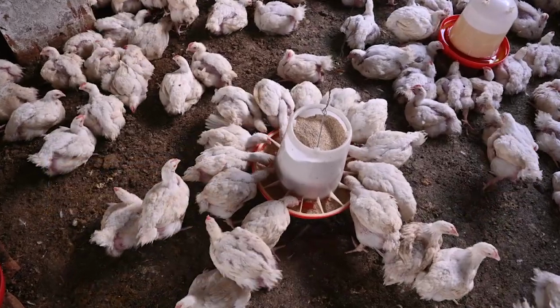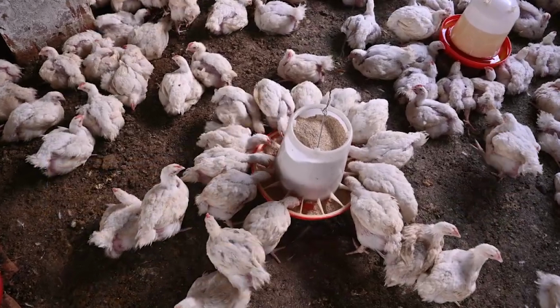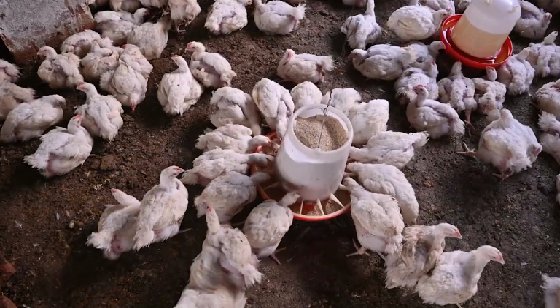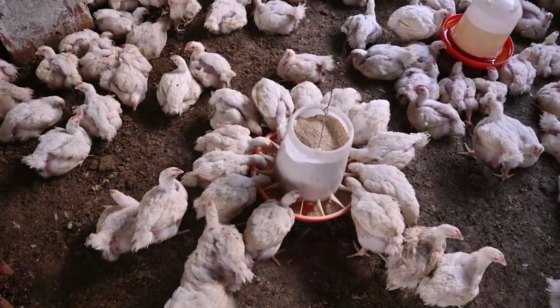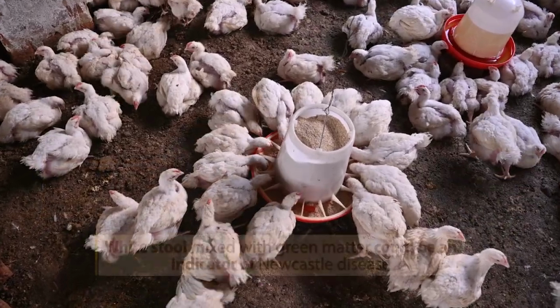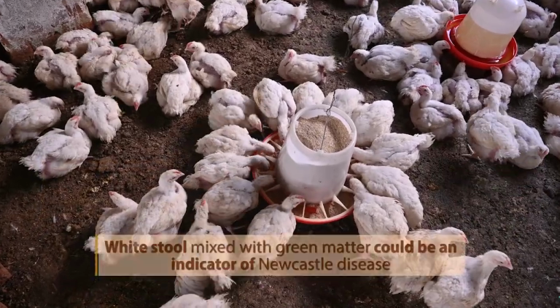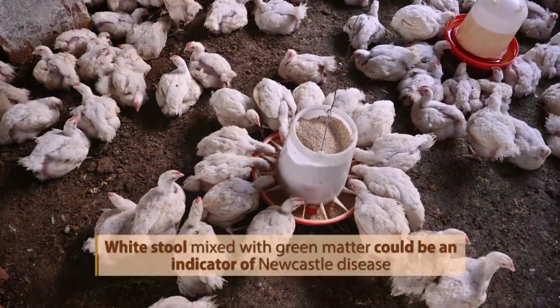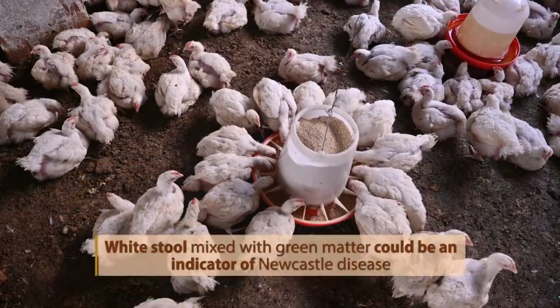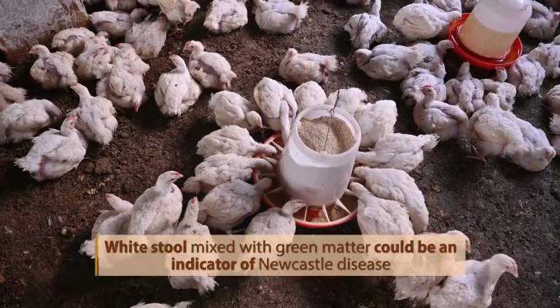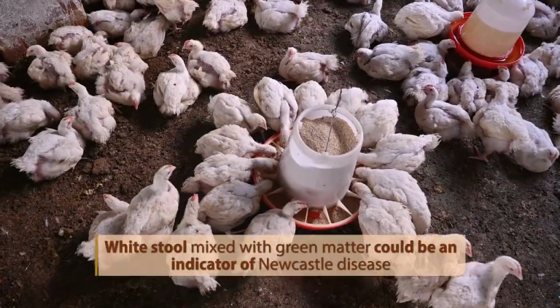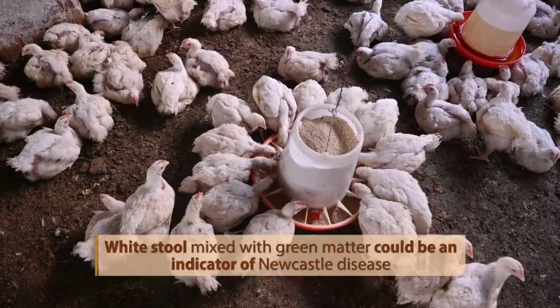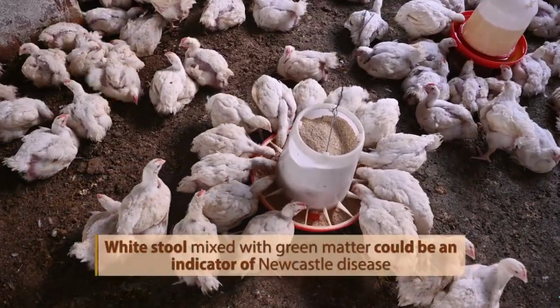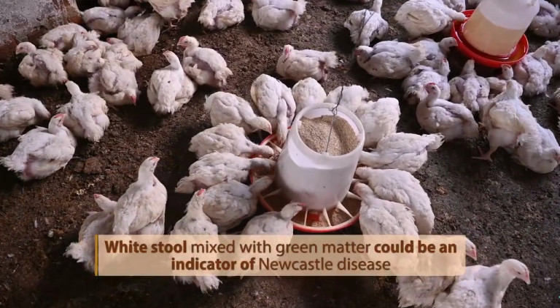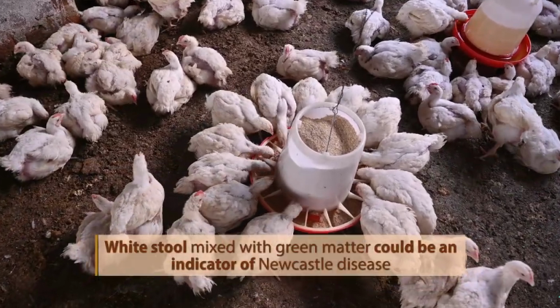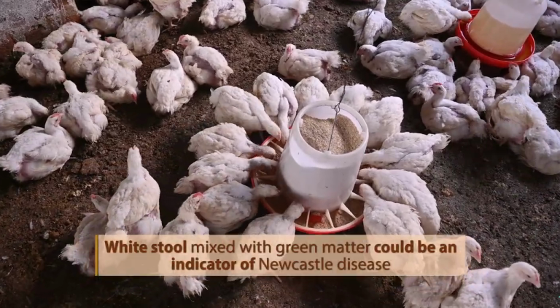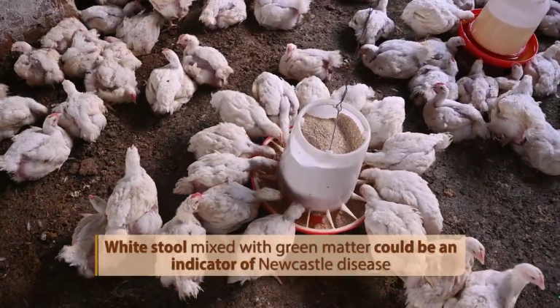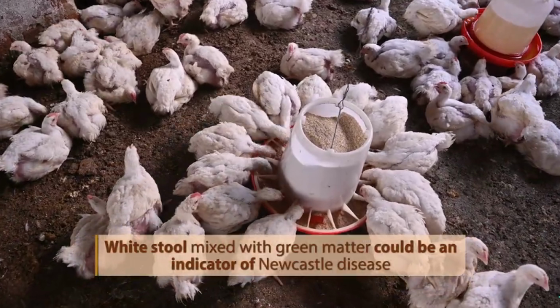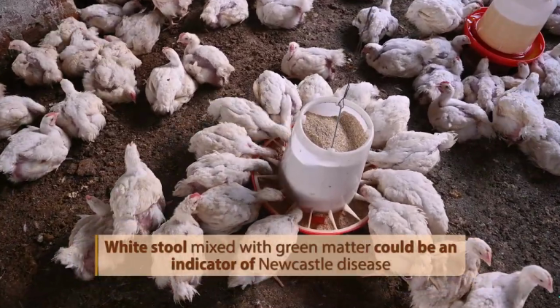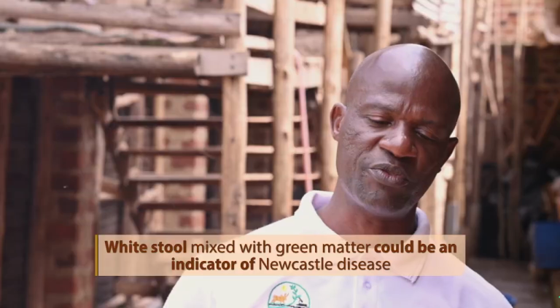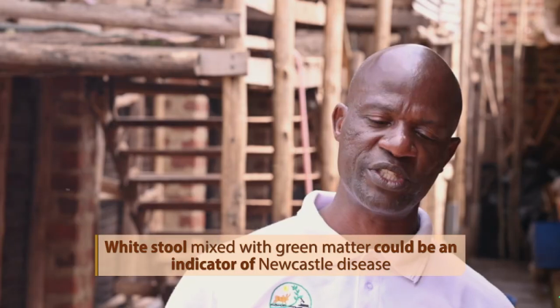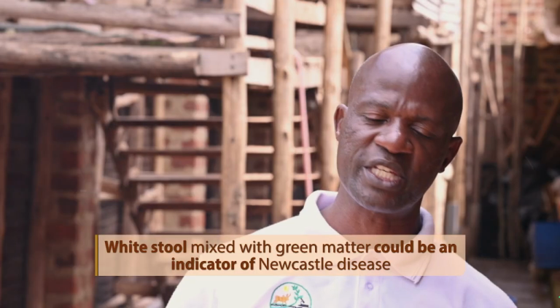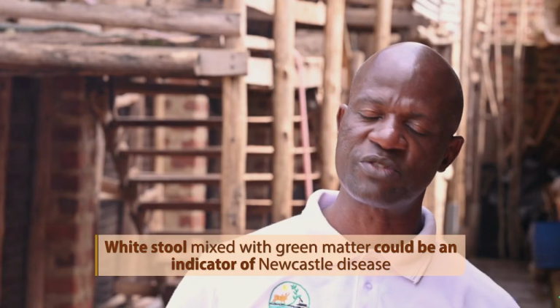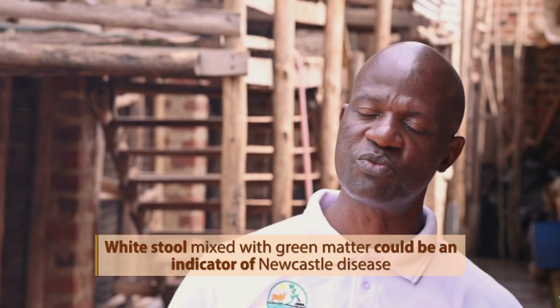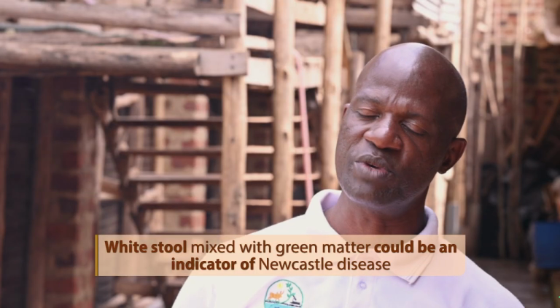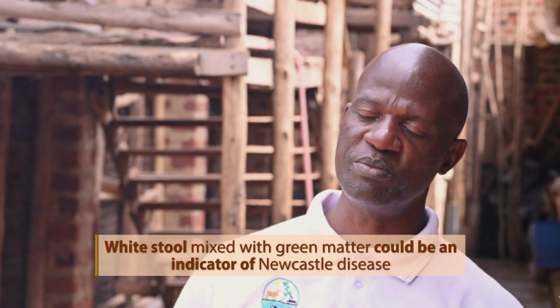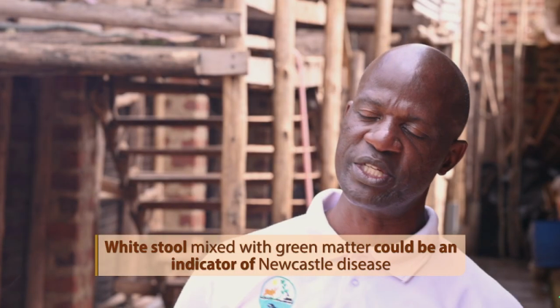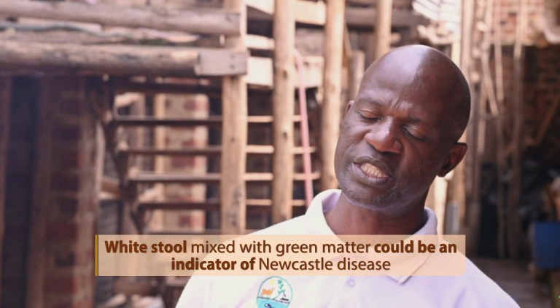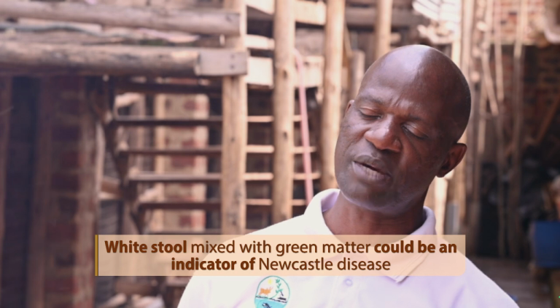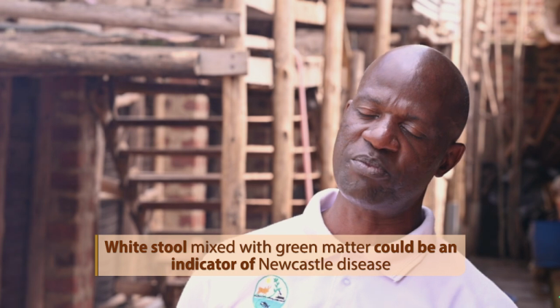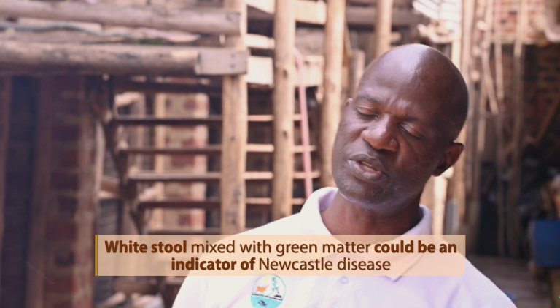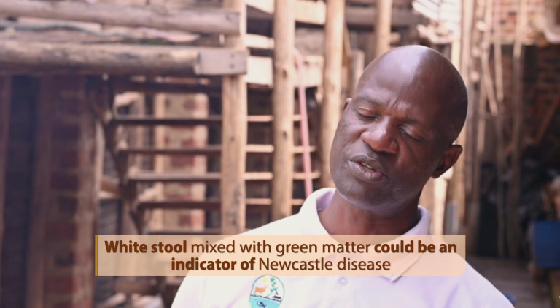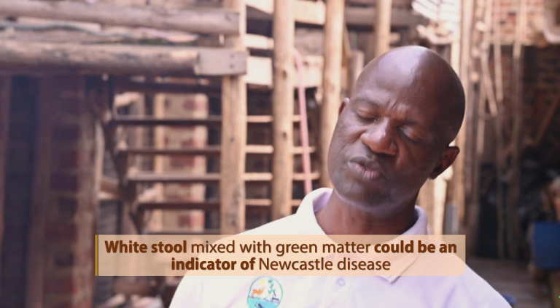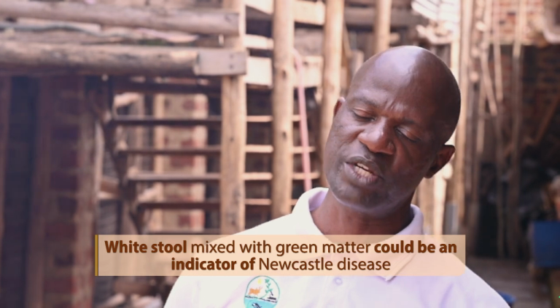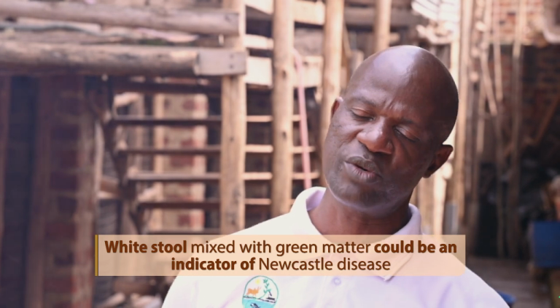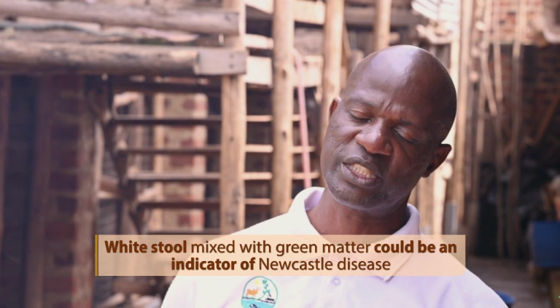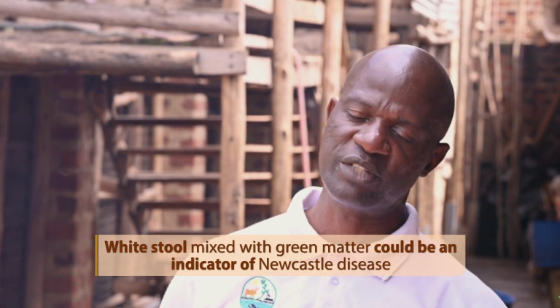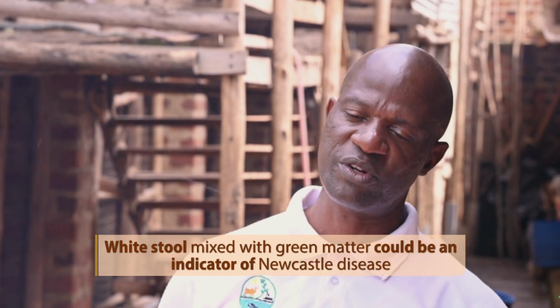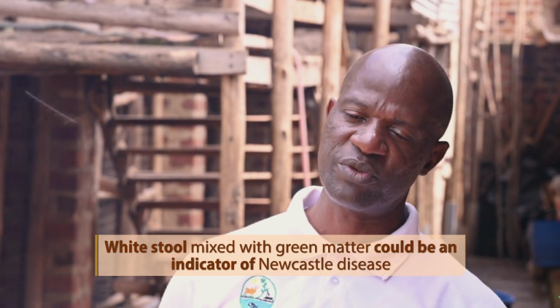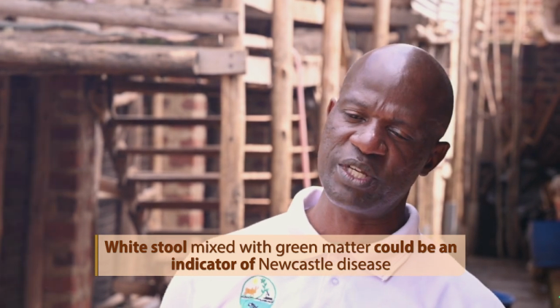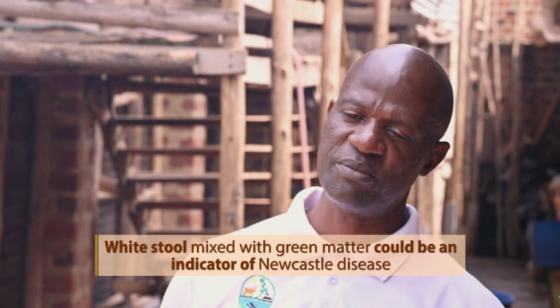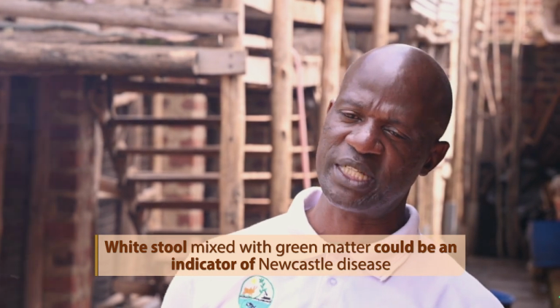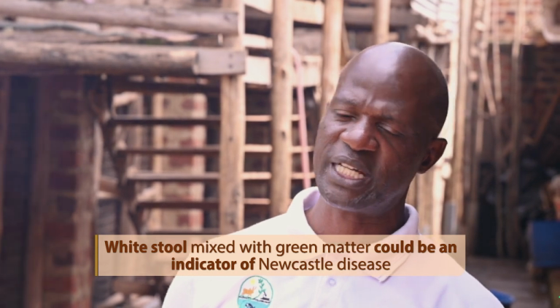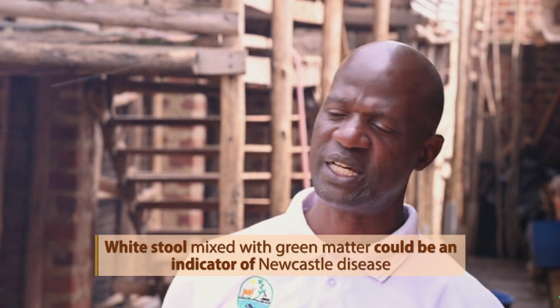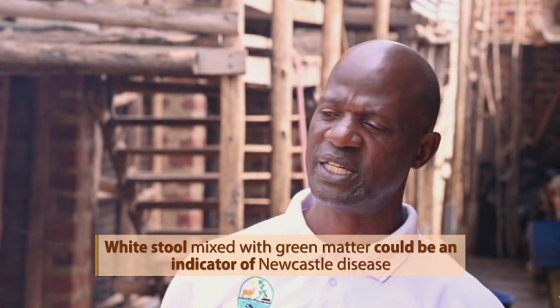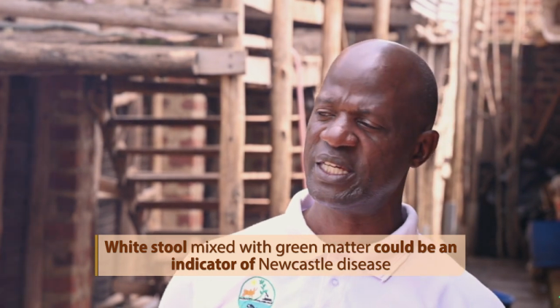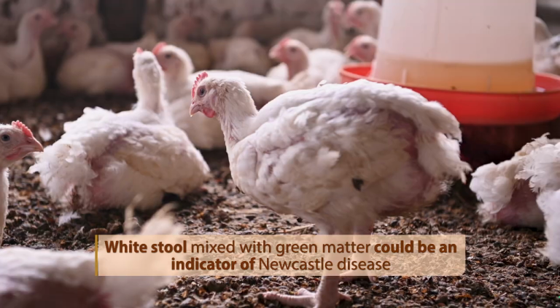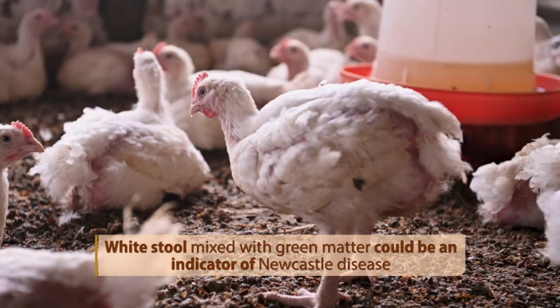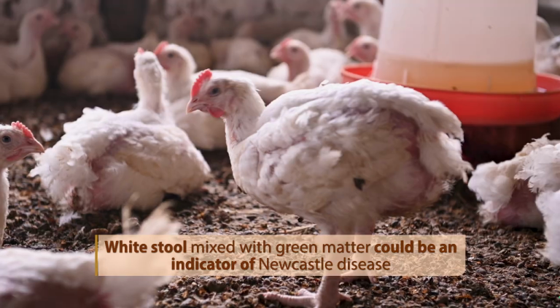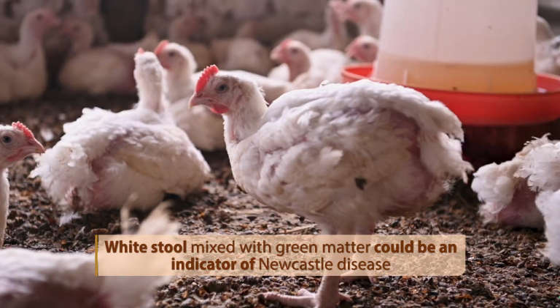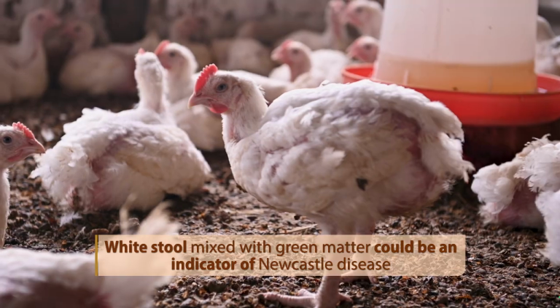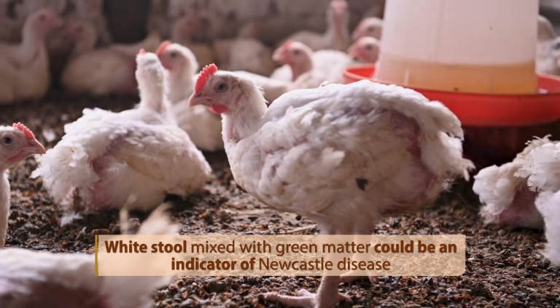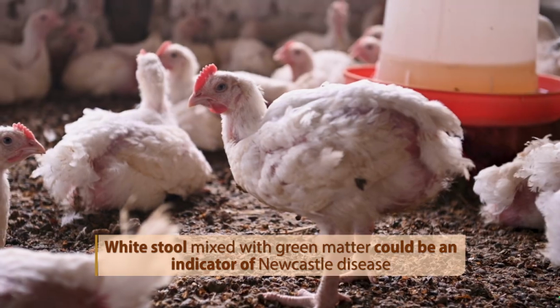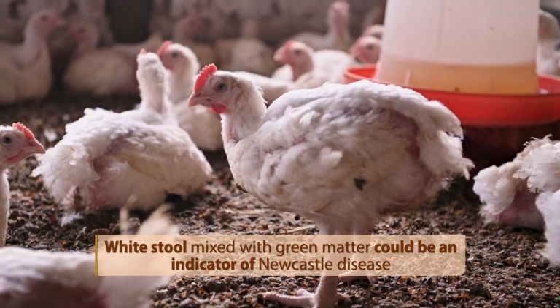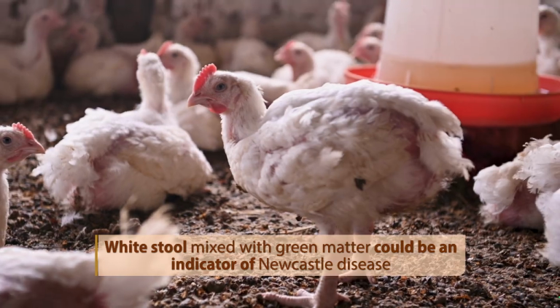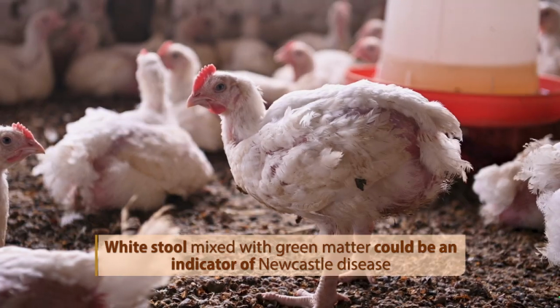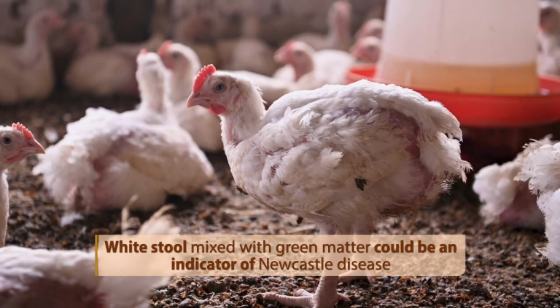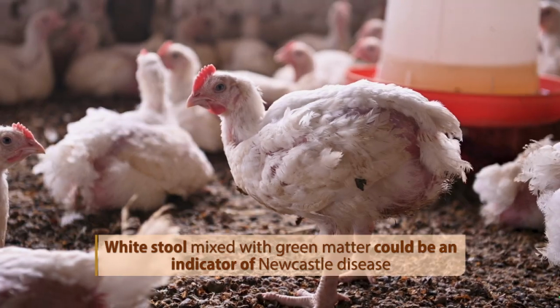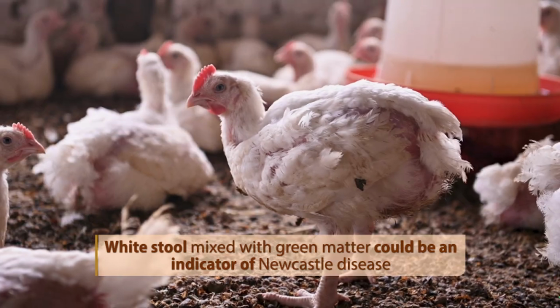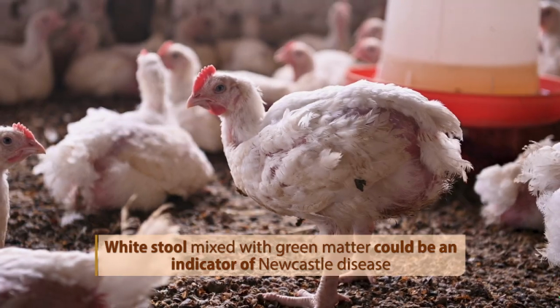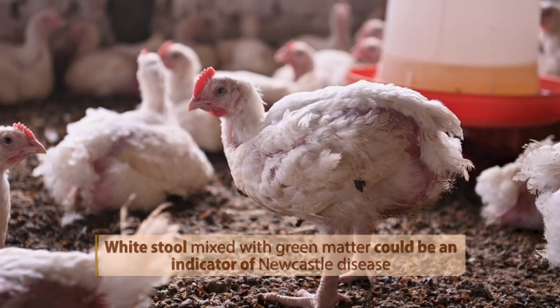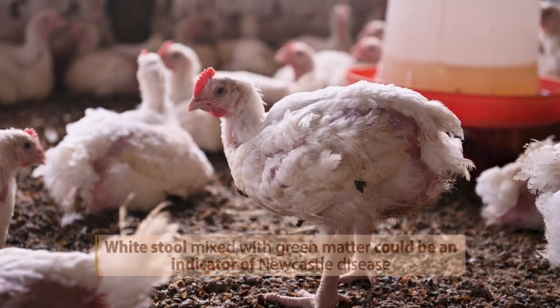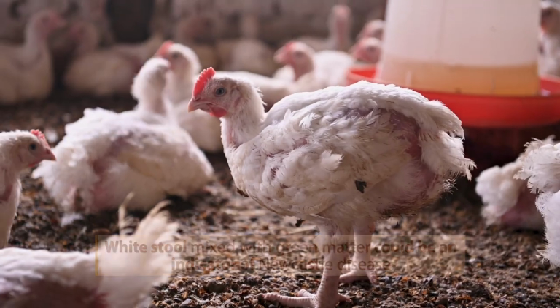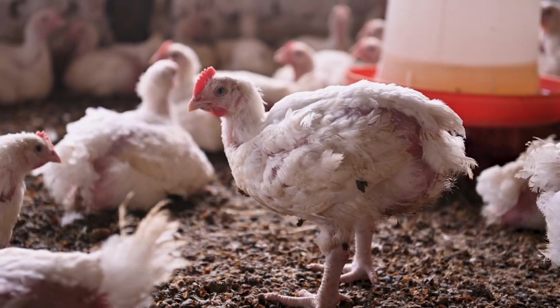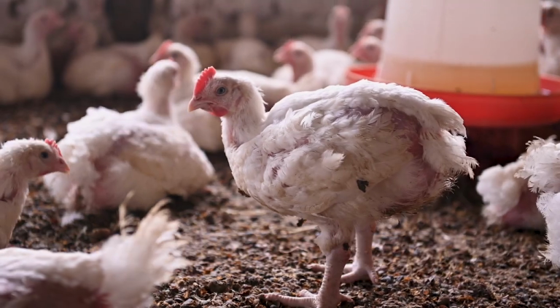And if you see white pieces mixed up with green matter, it can be an indicator of Newcastle disease.